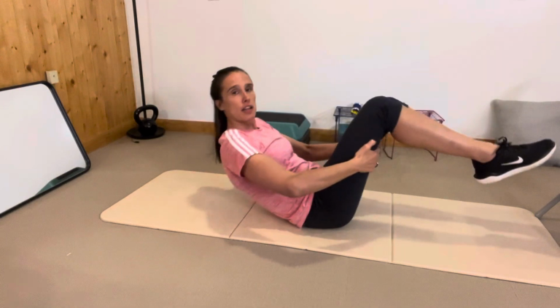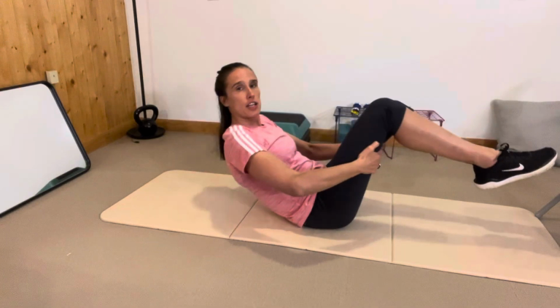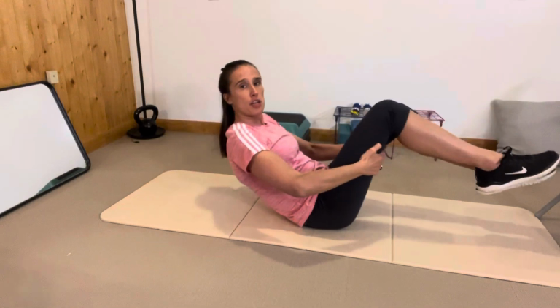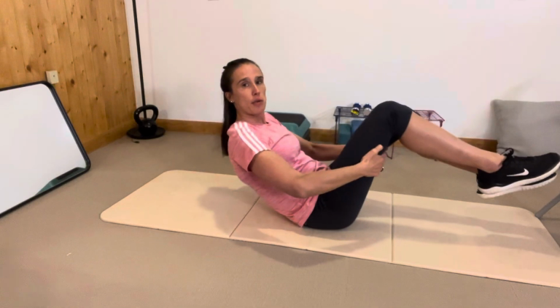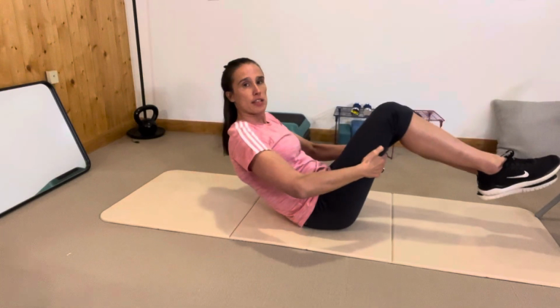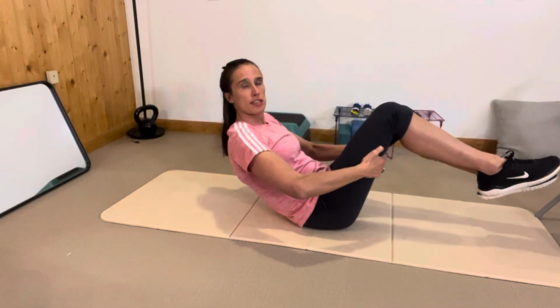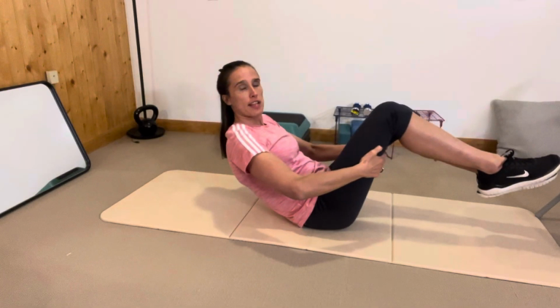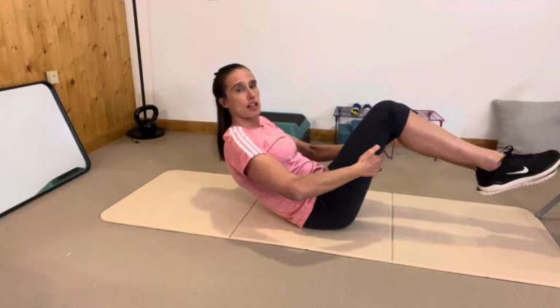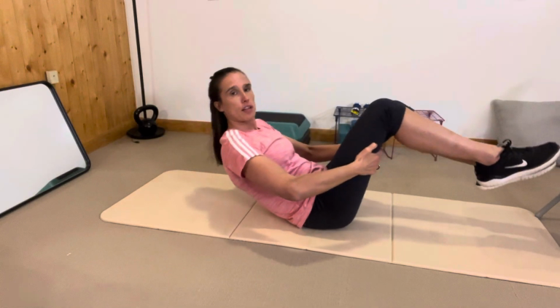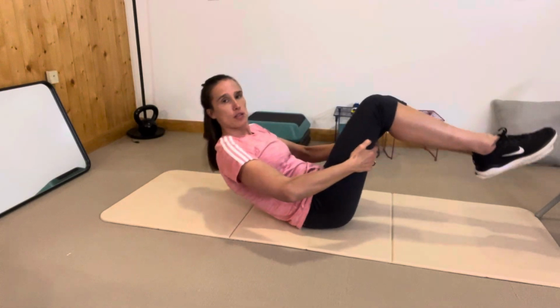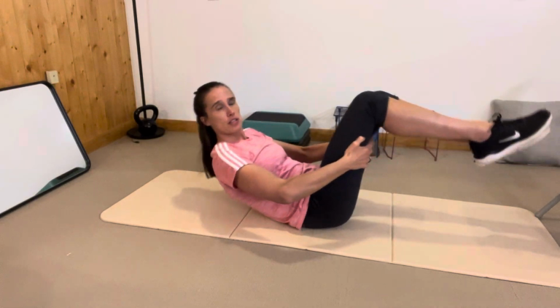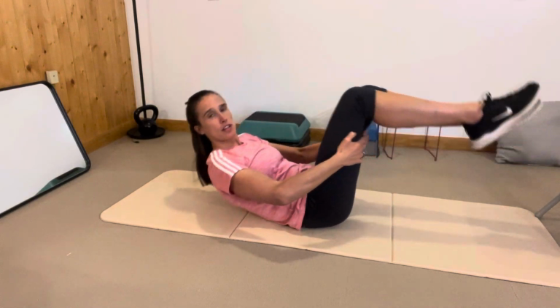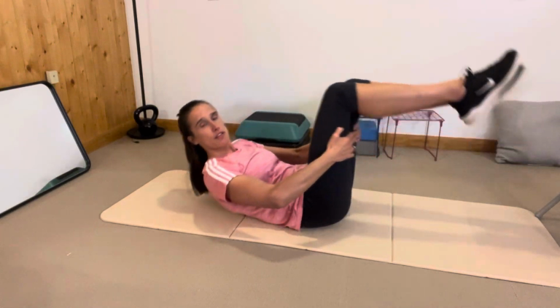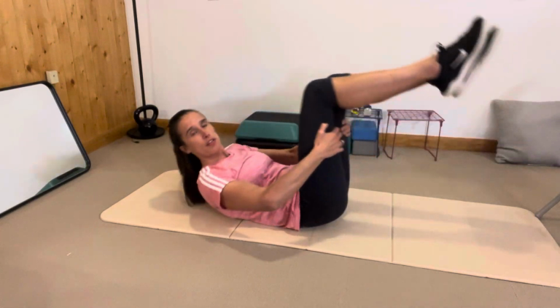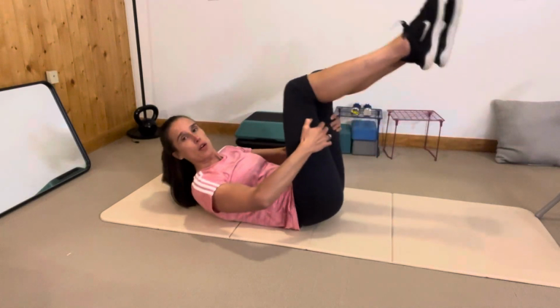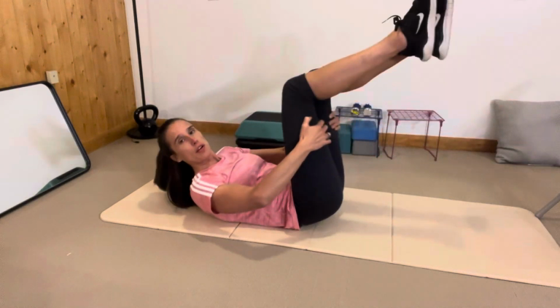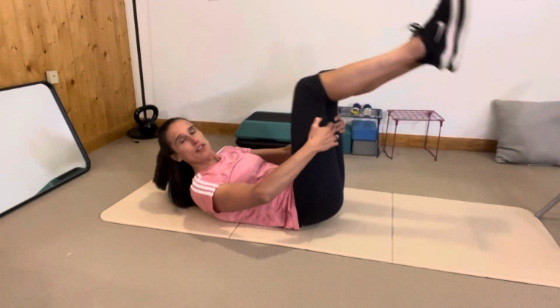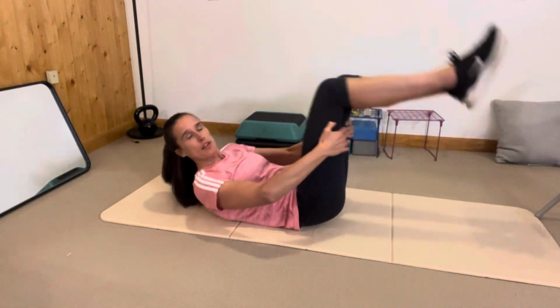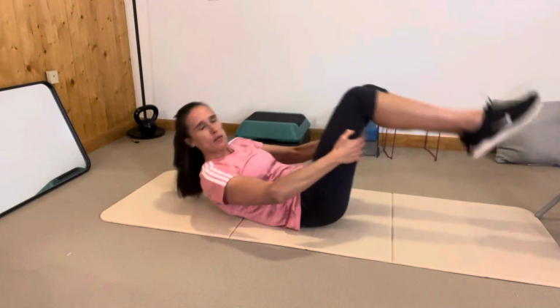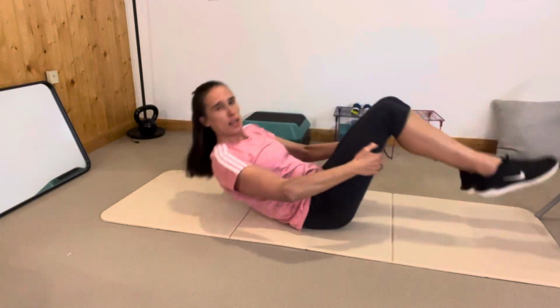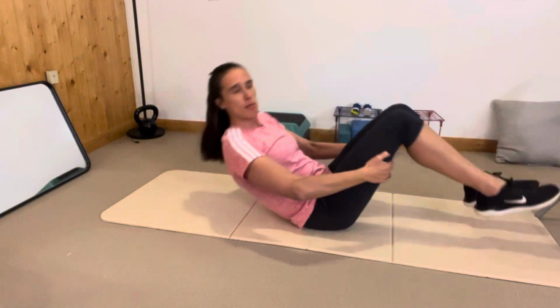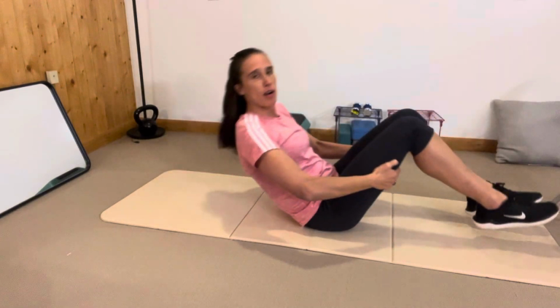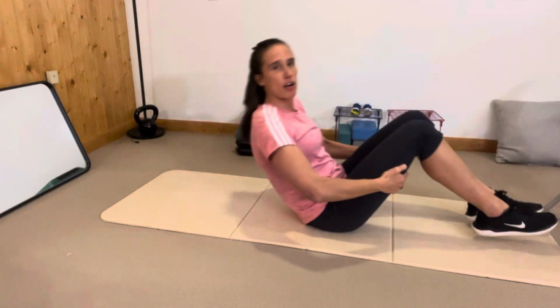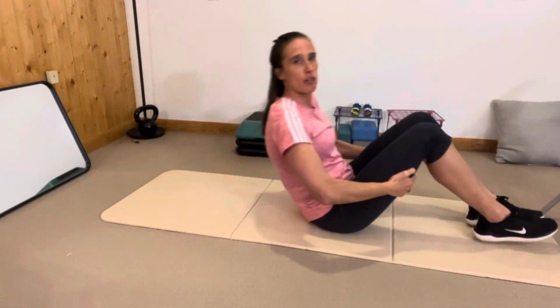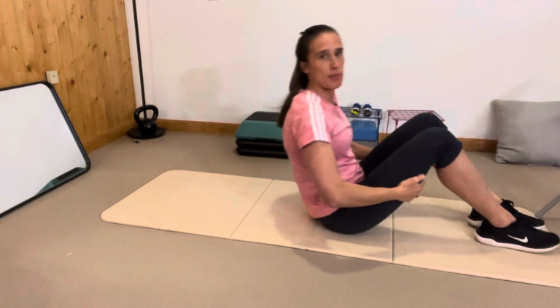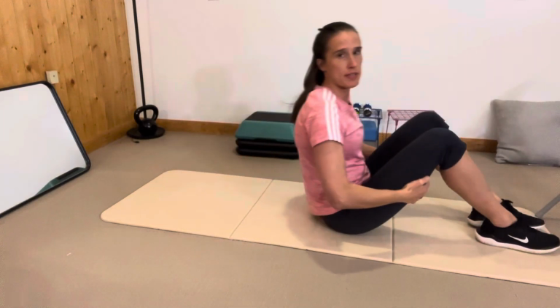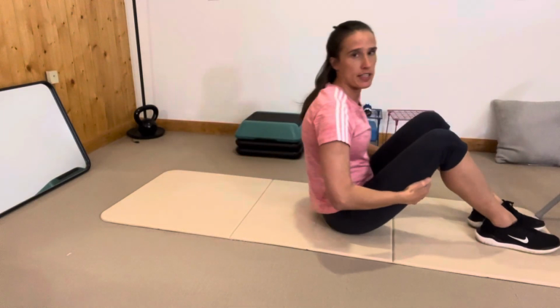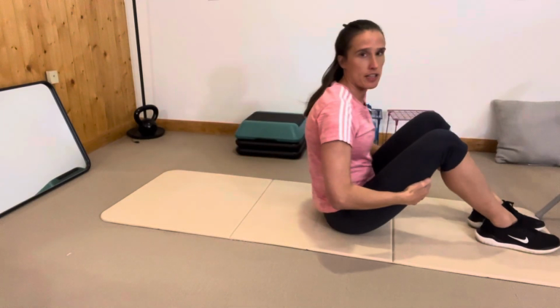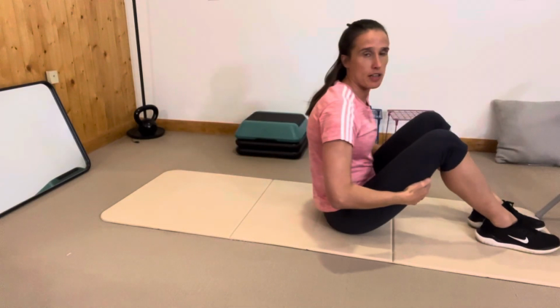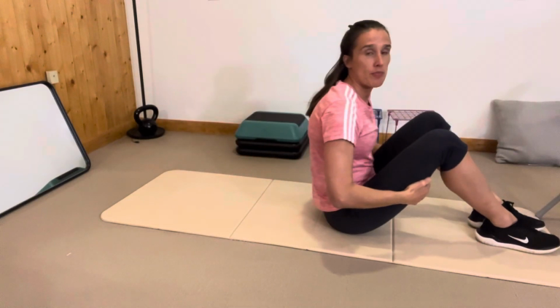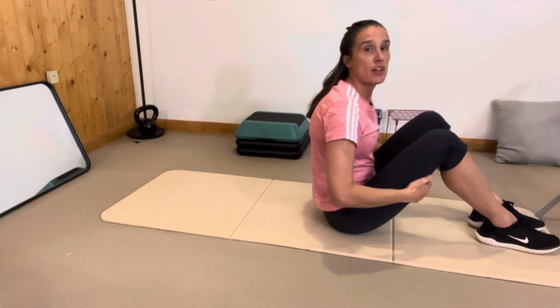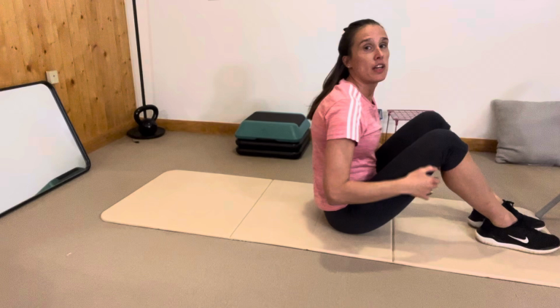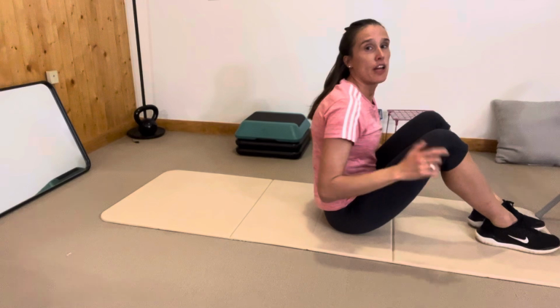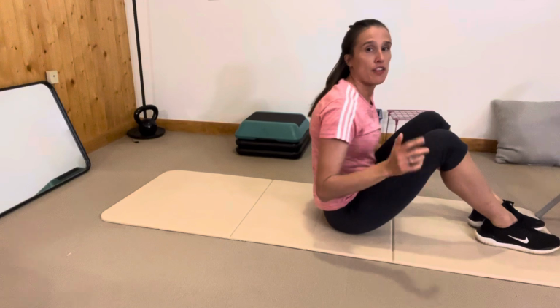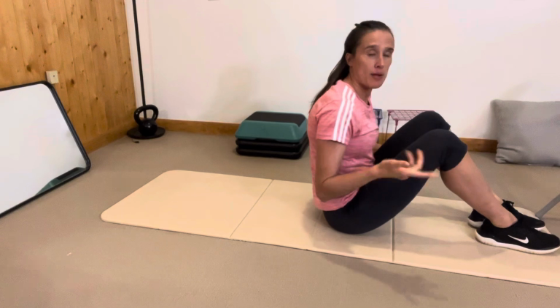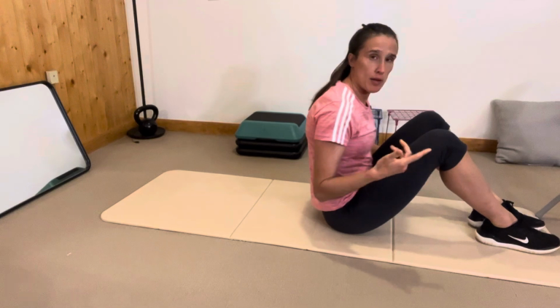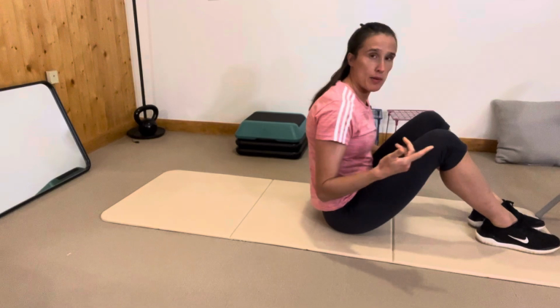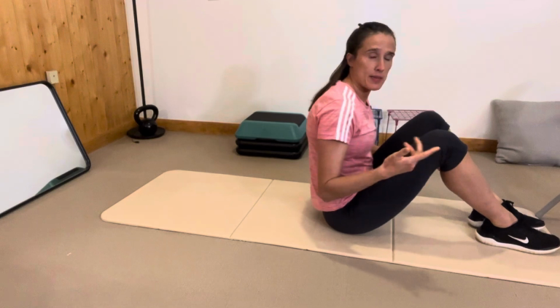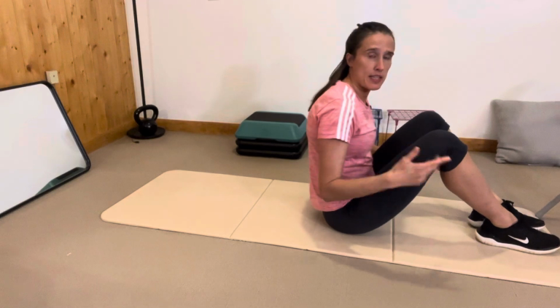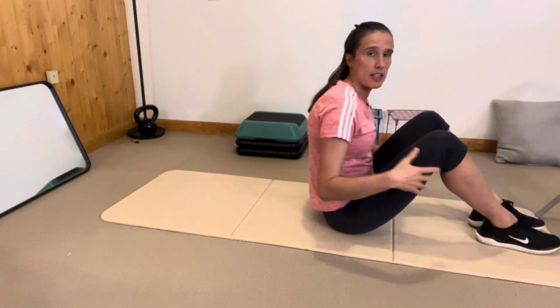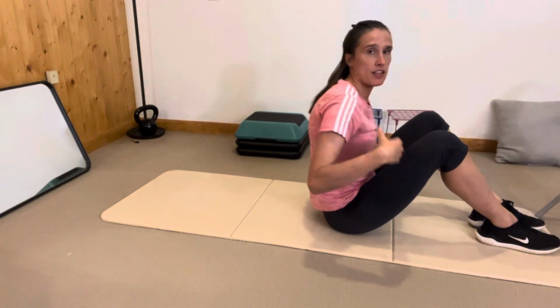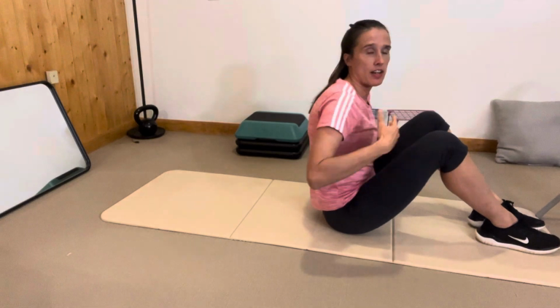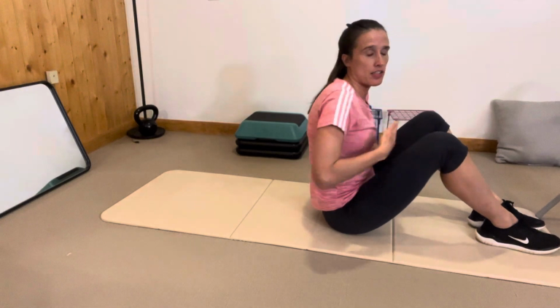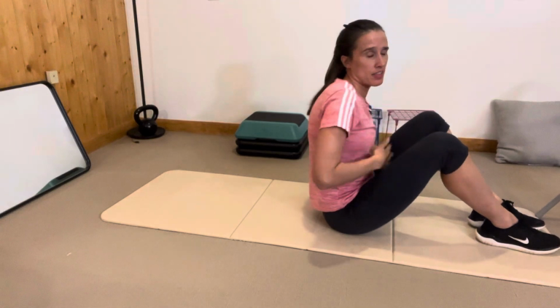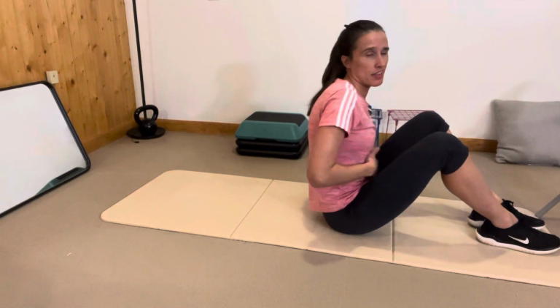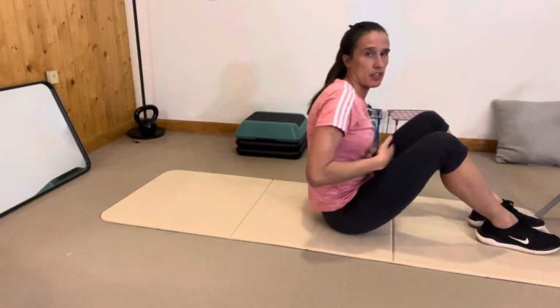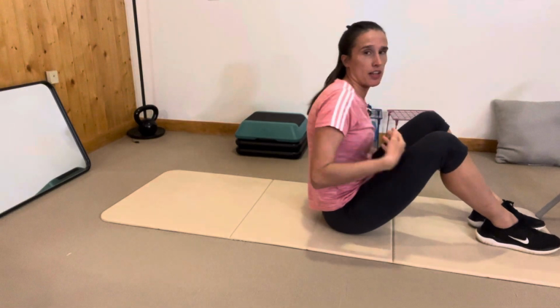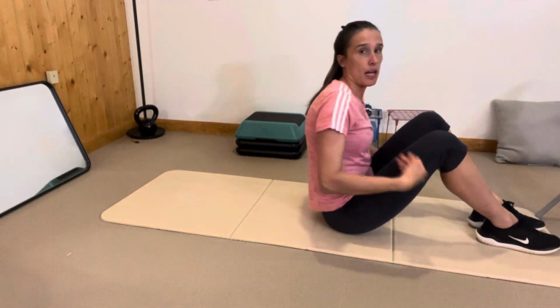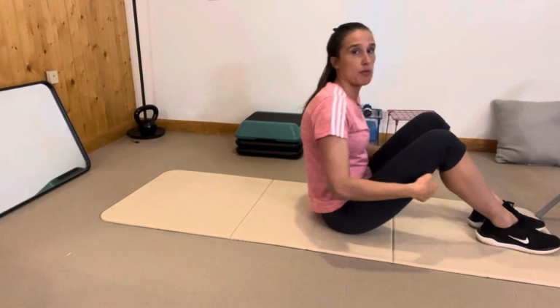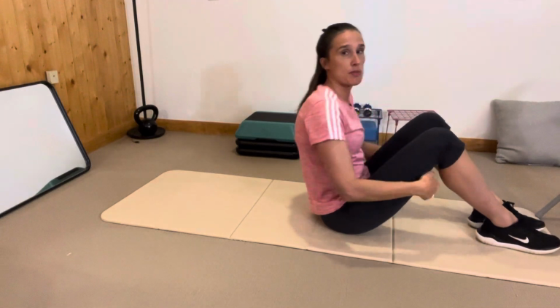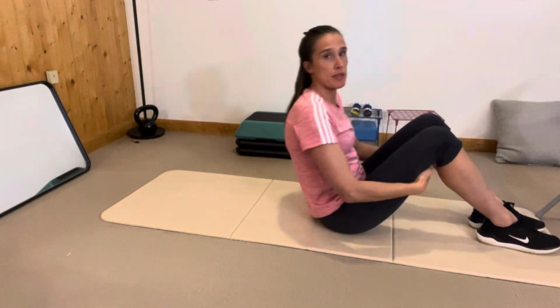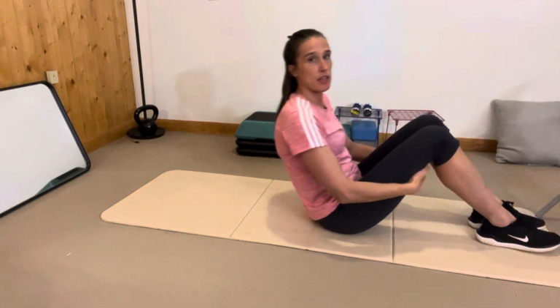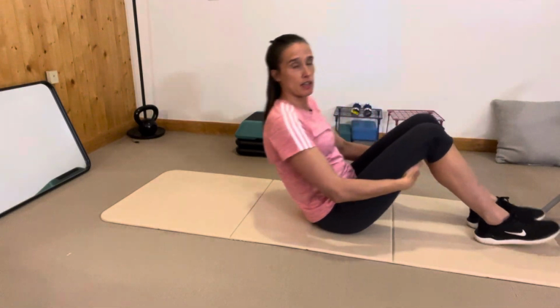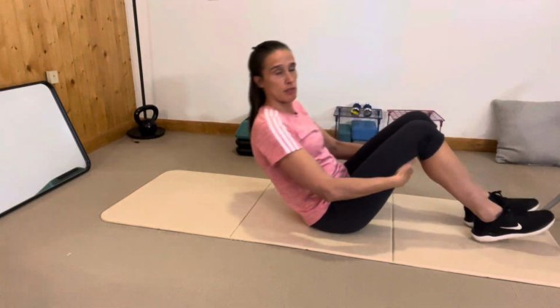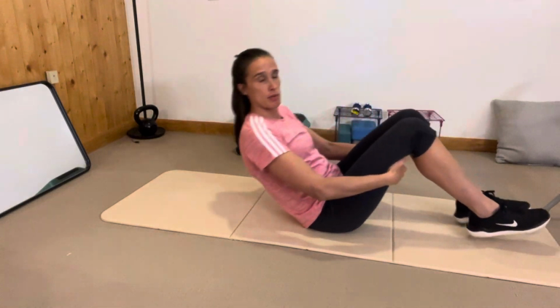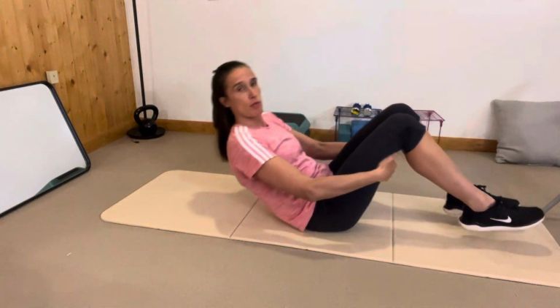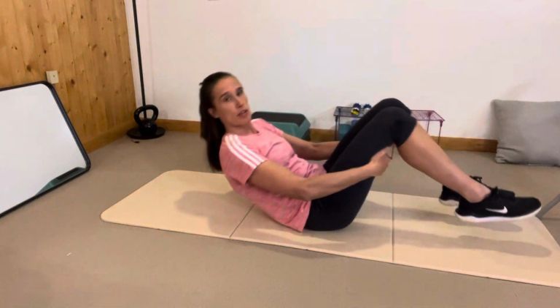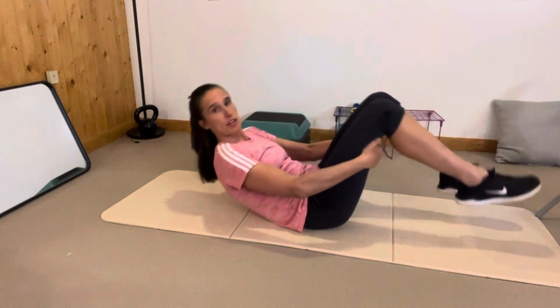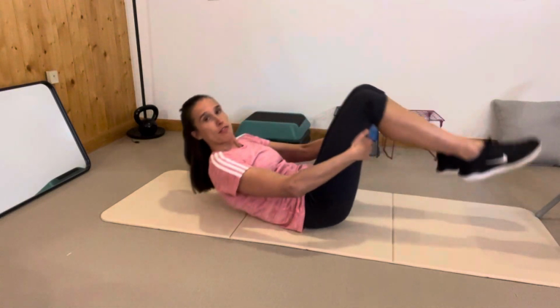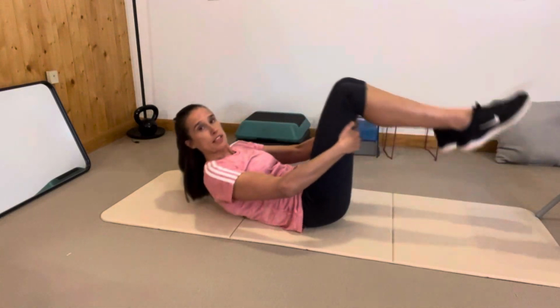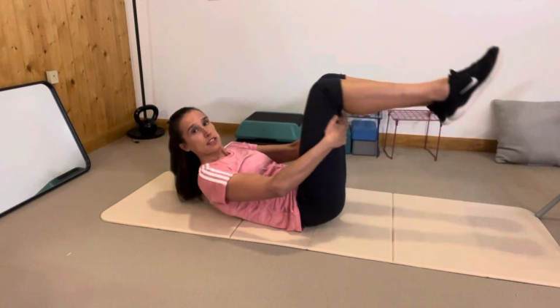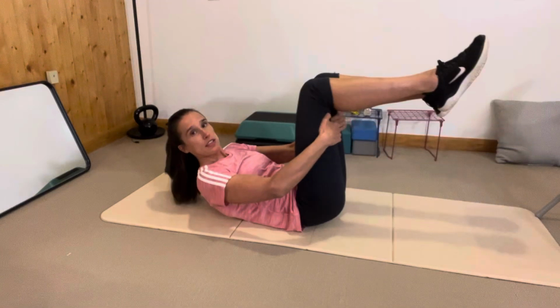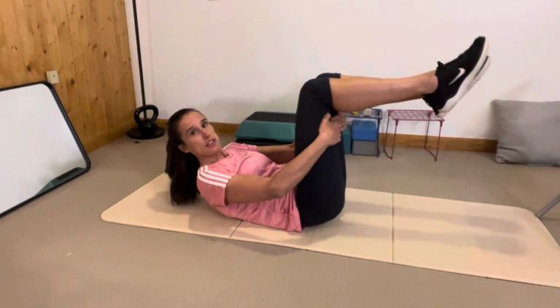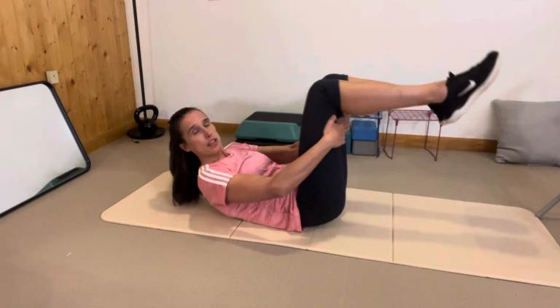You want to stay close to the floor — you don't want to come all the way up. If you come all the way up, you're actually letting your abs be in more of a resting state.